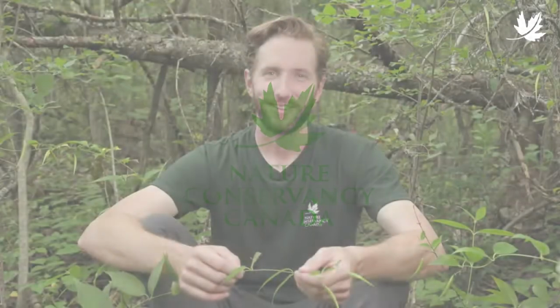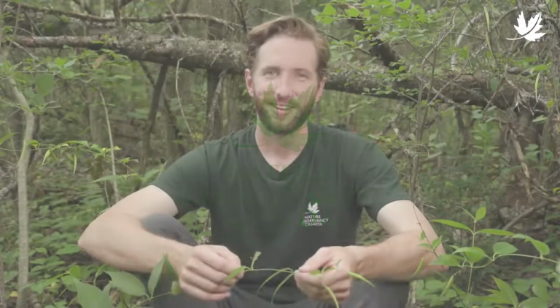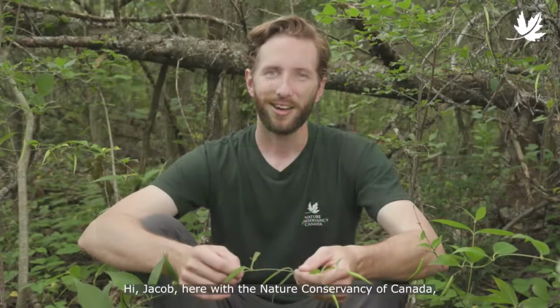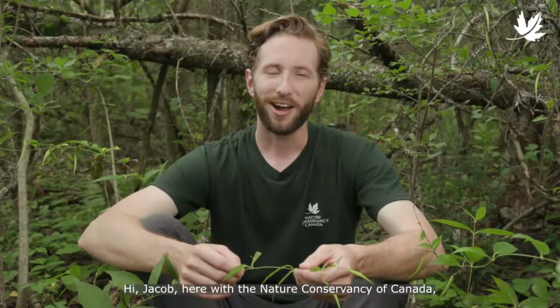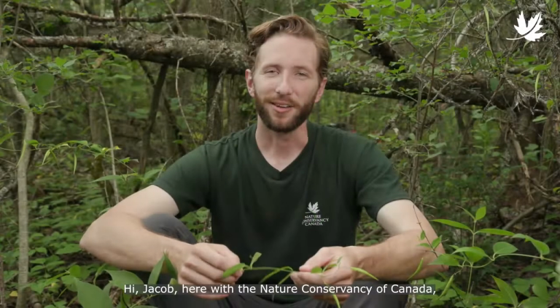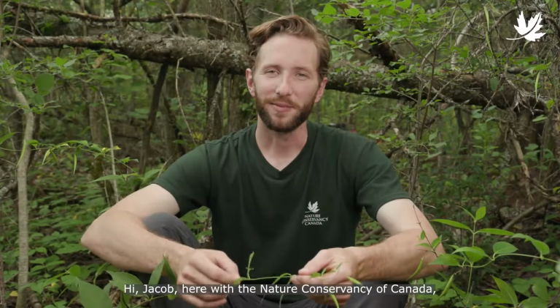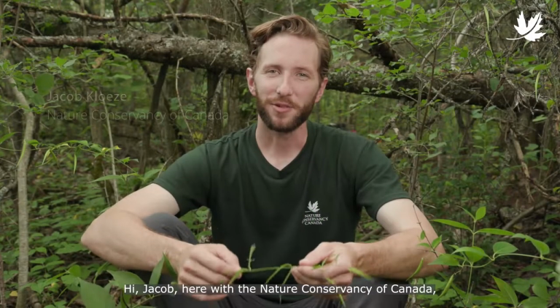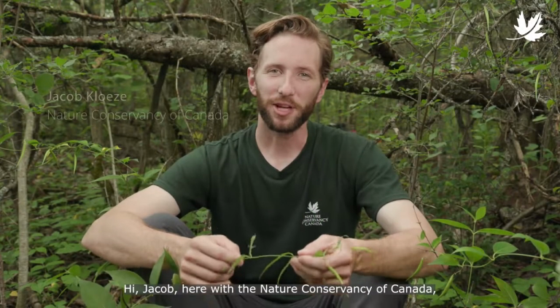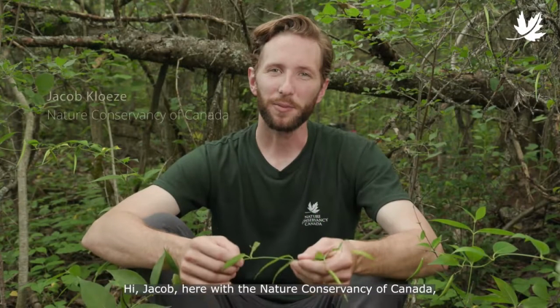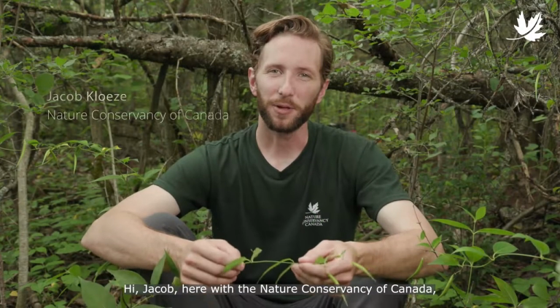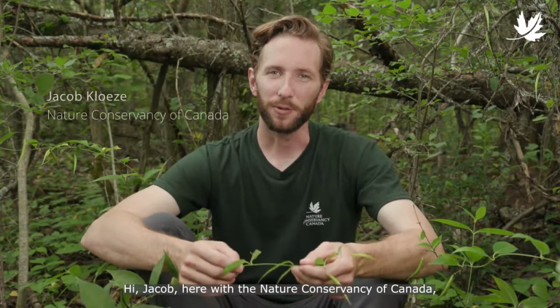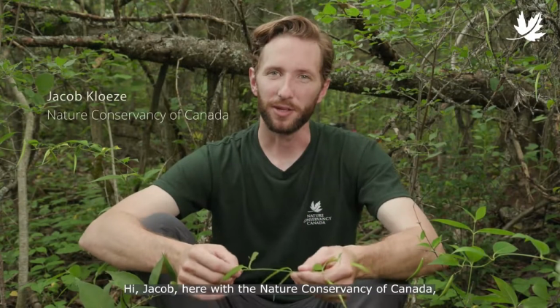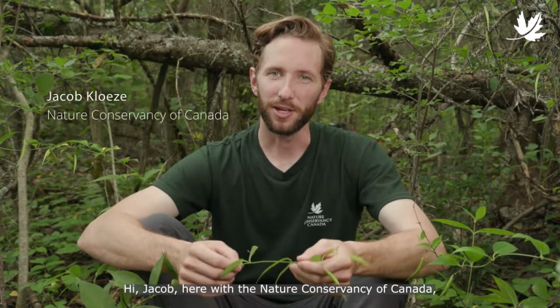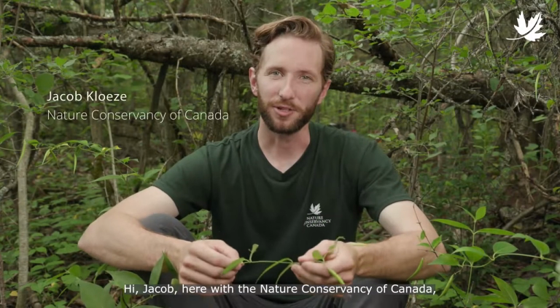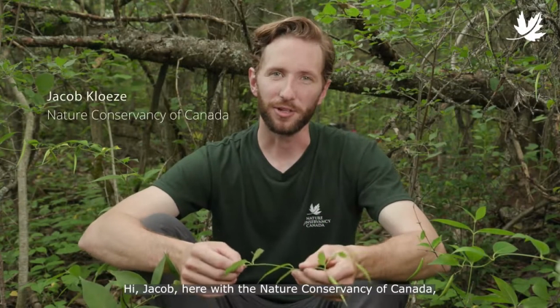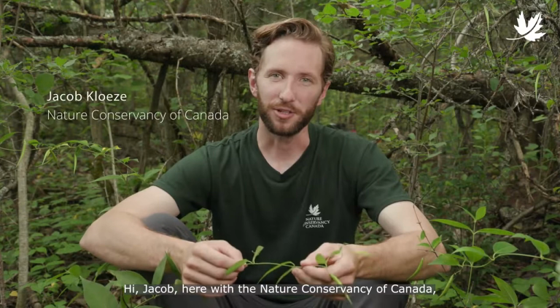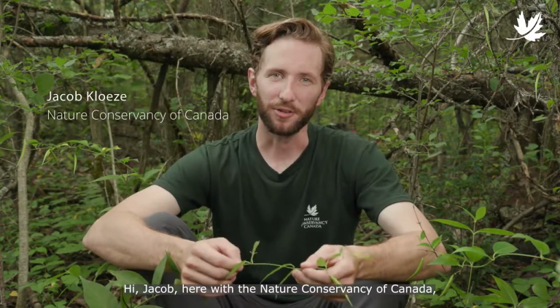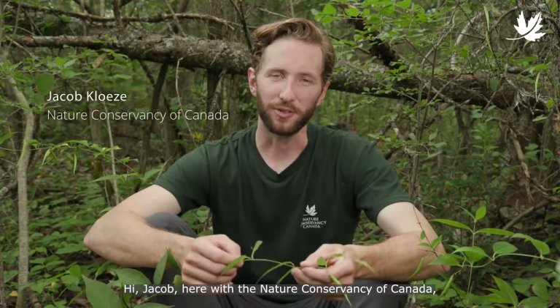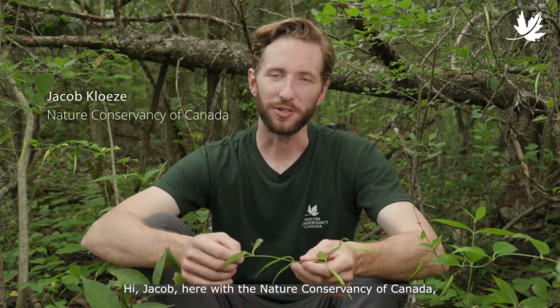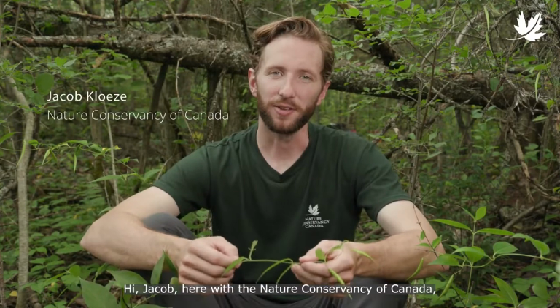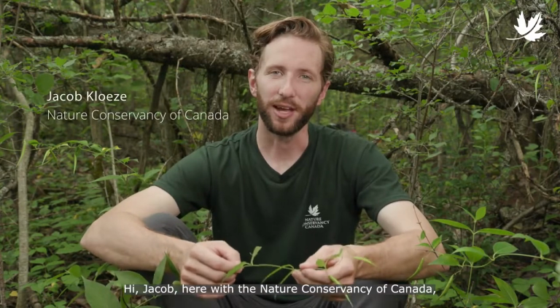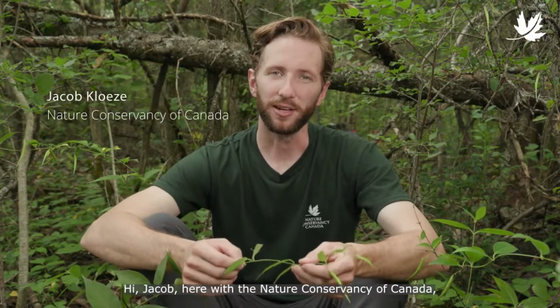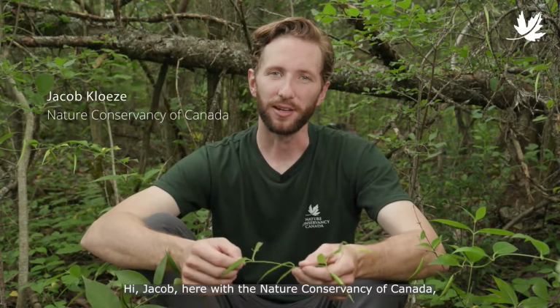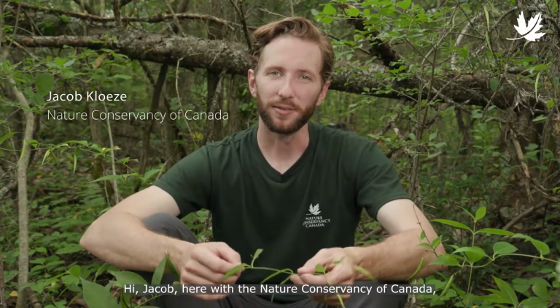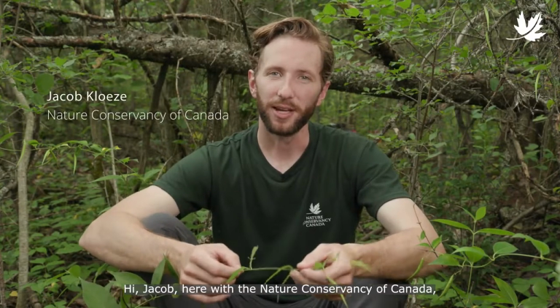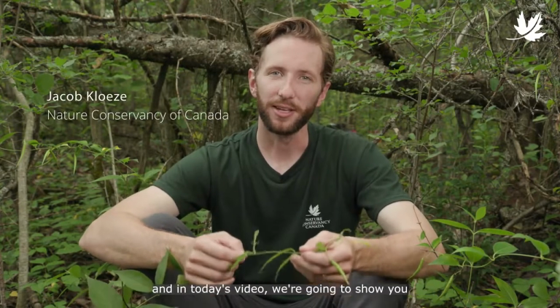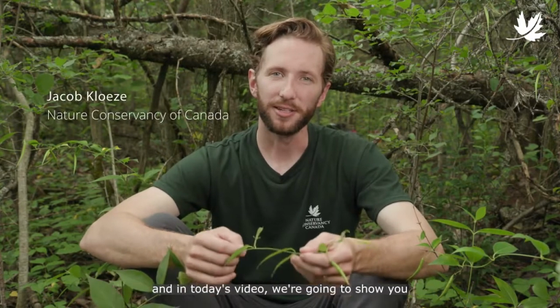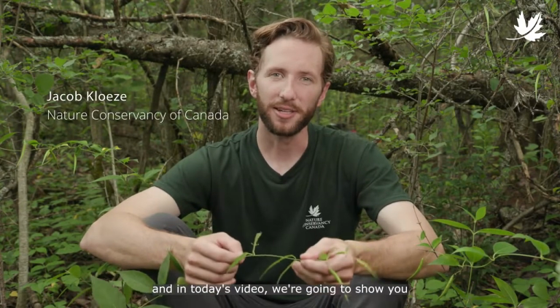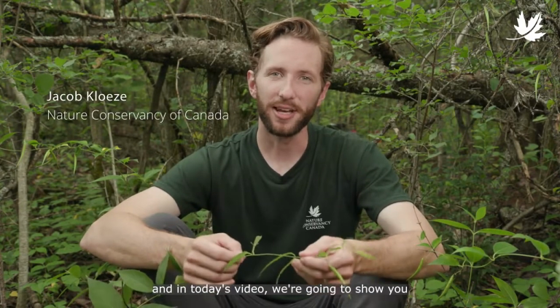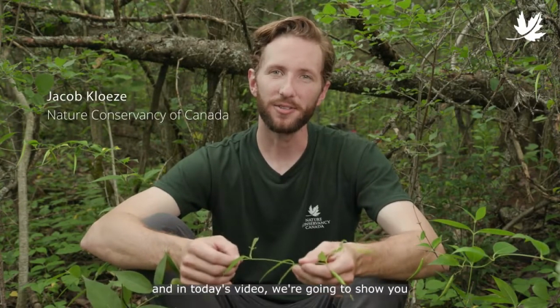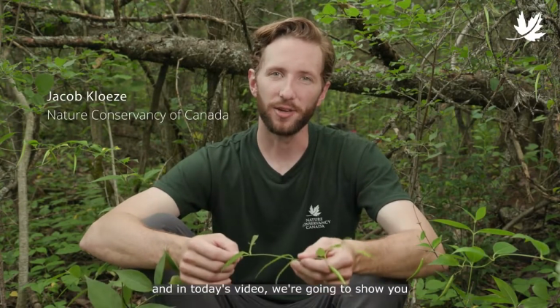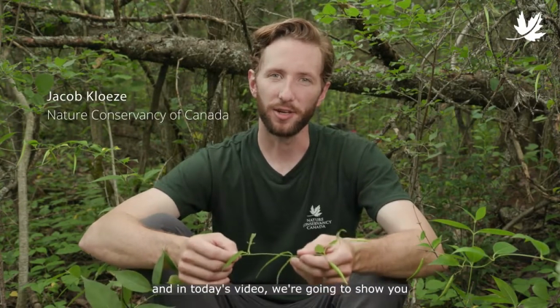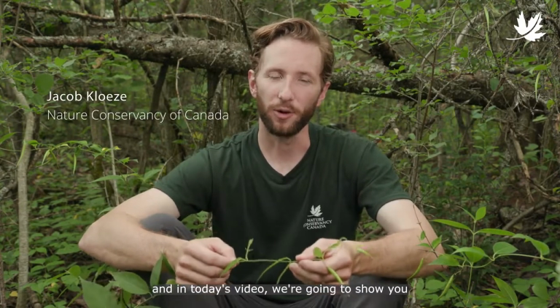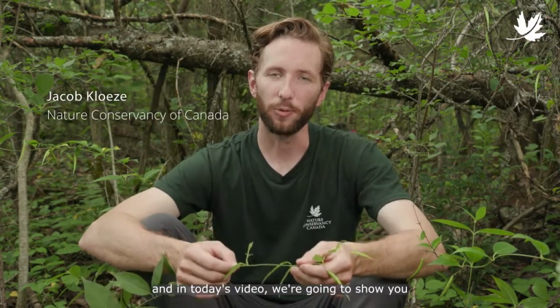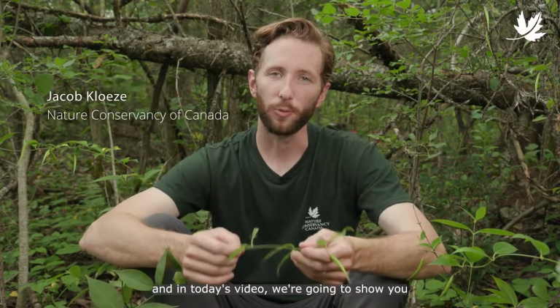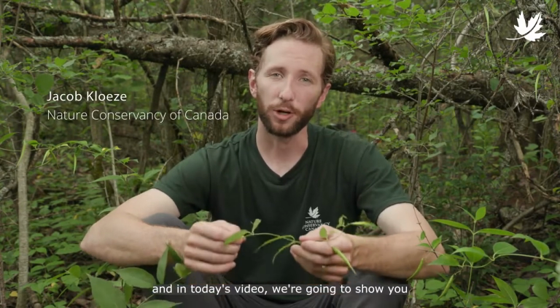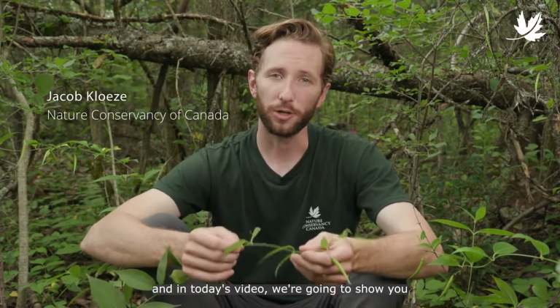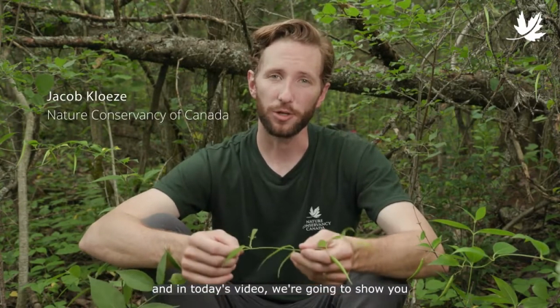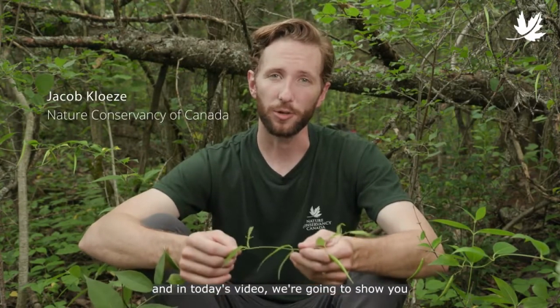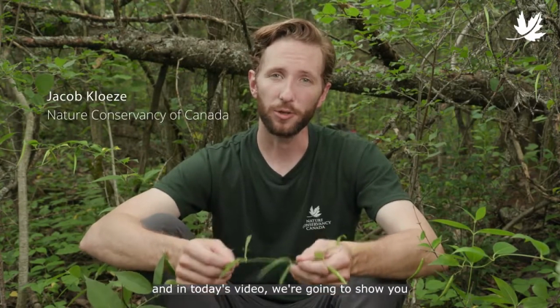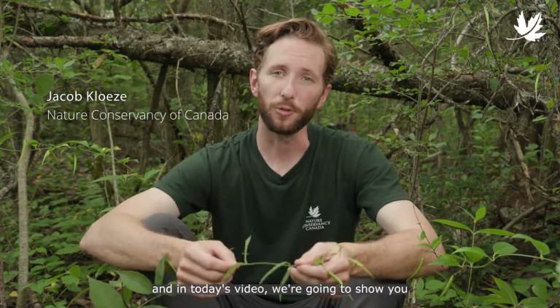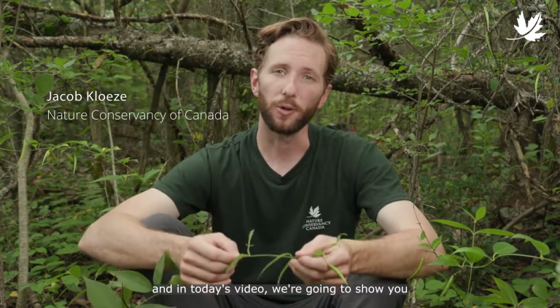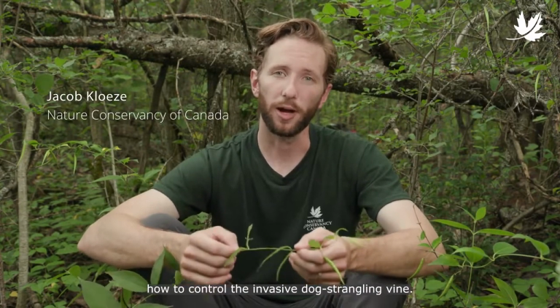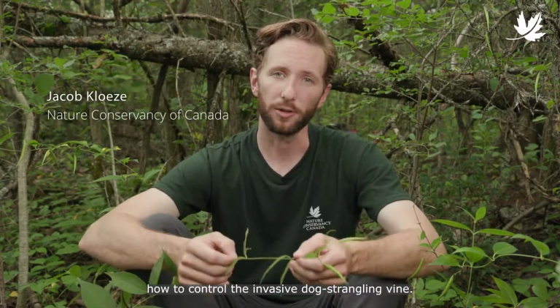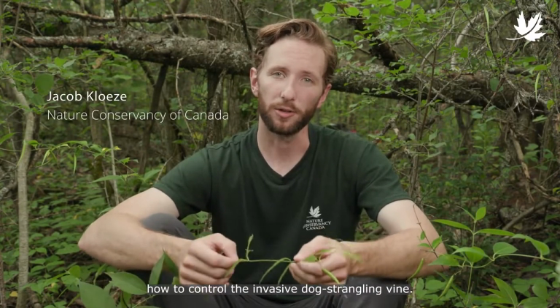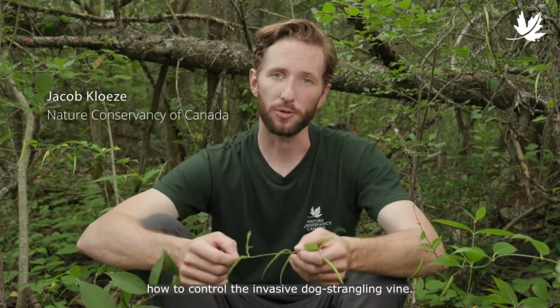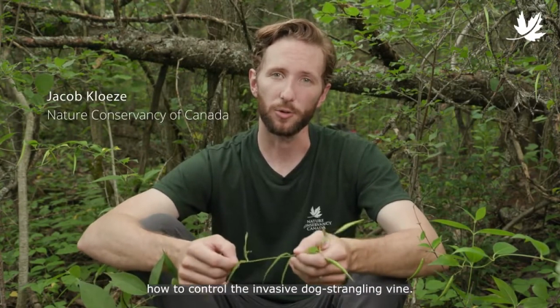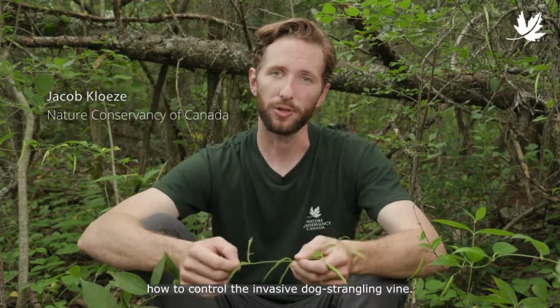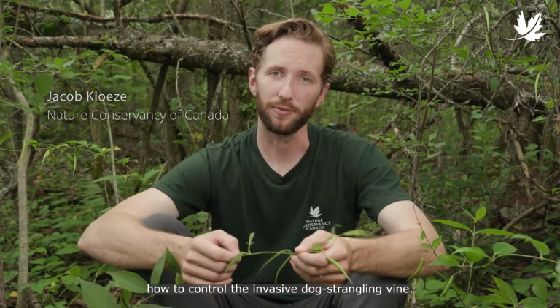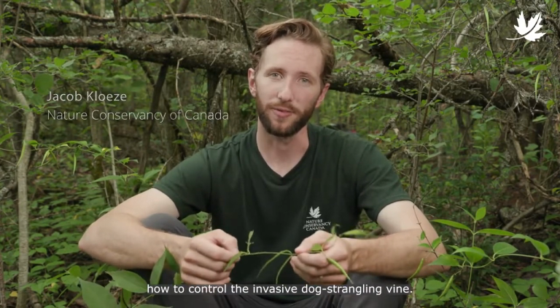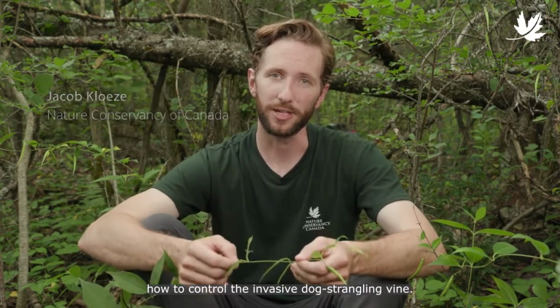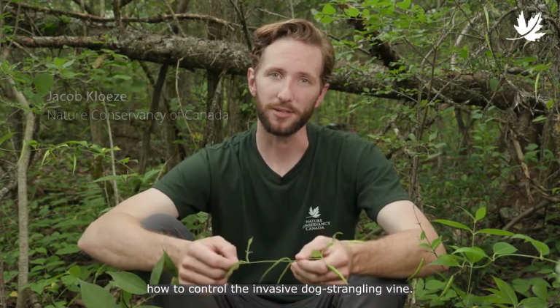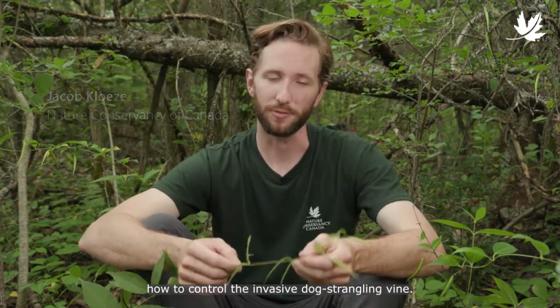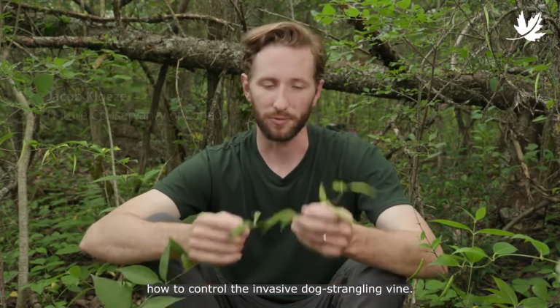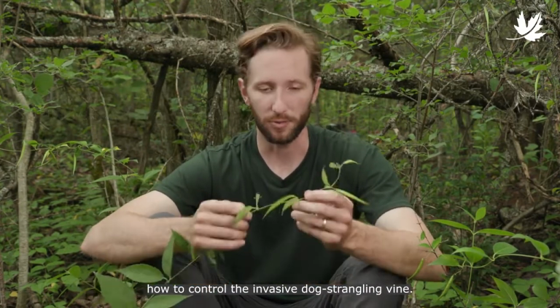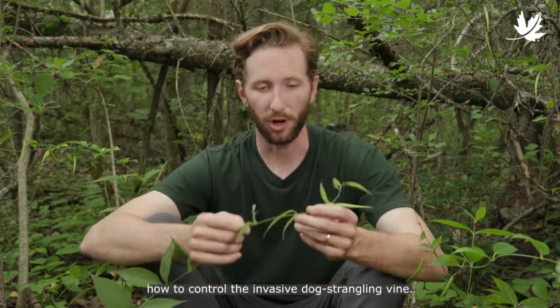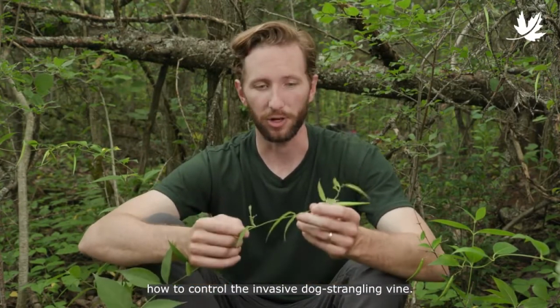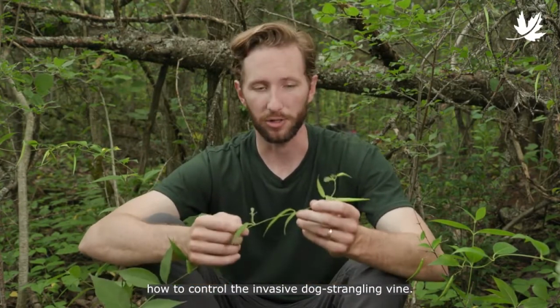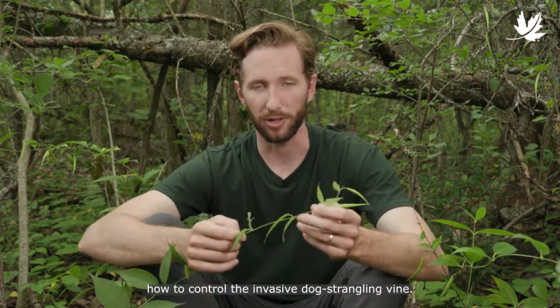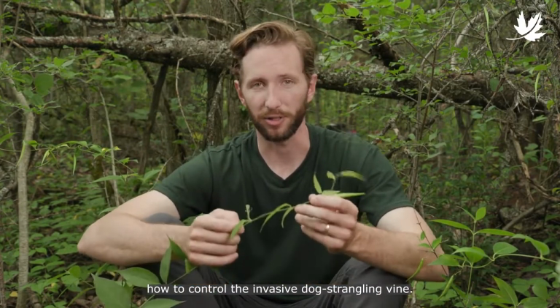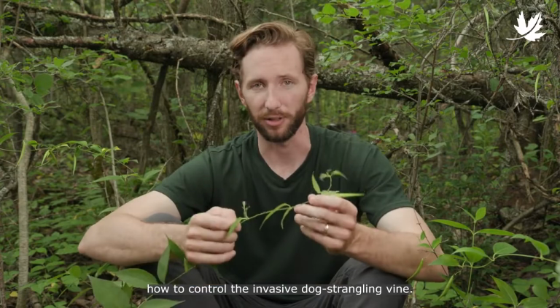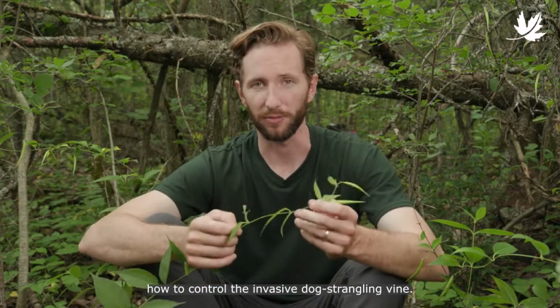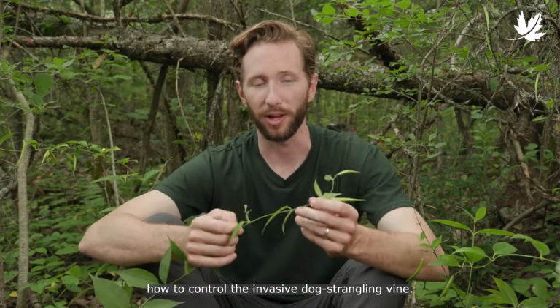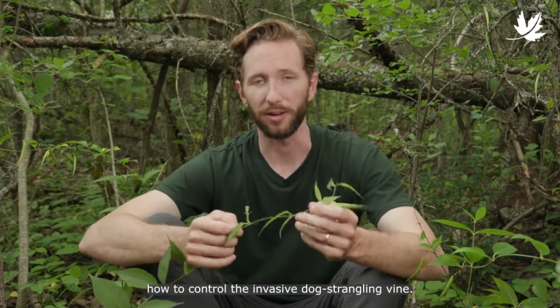Hi, Jacob here with the Nature Conservancy of Canada. In today's video we're going to show you how to control the invasive dog strangling vine.